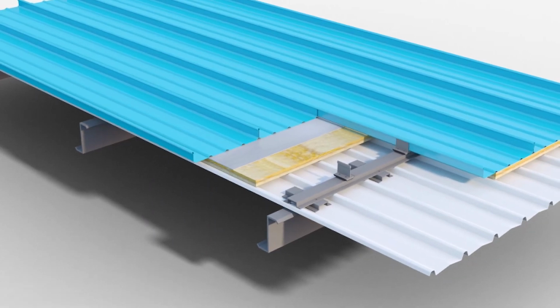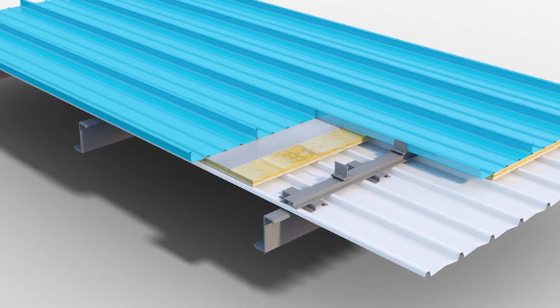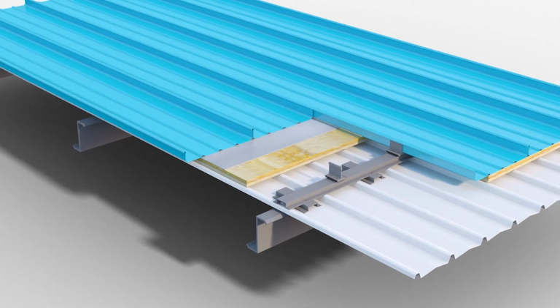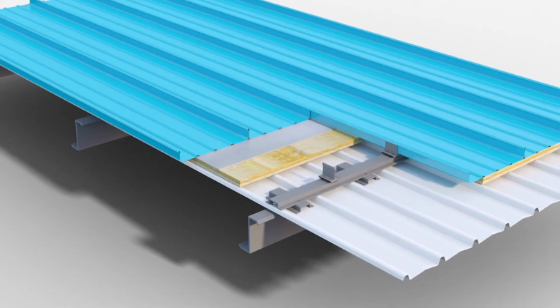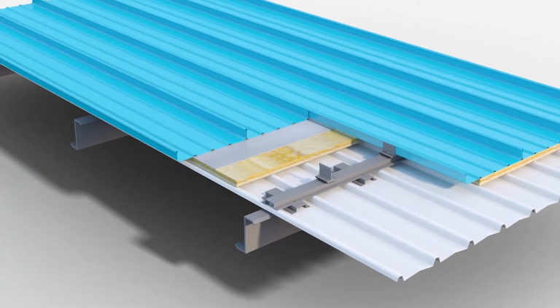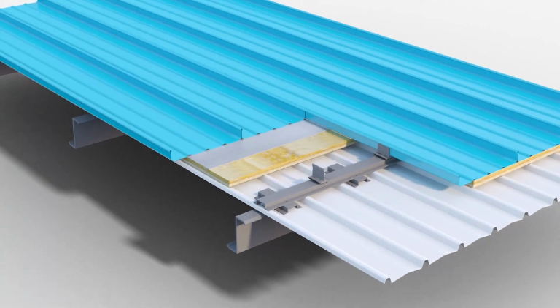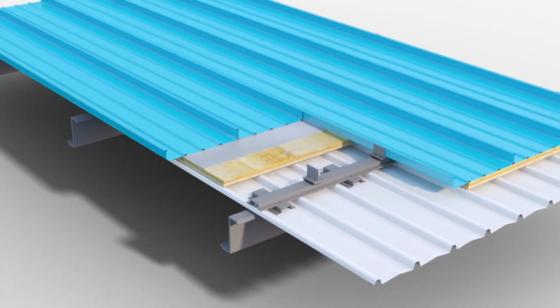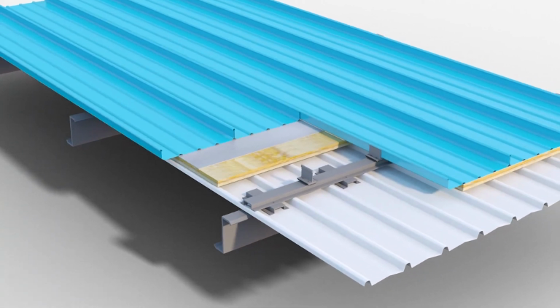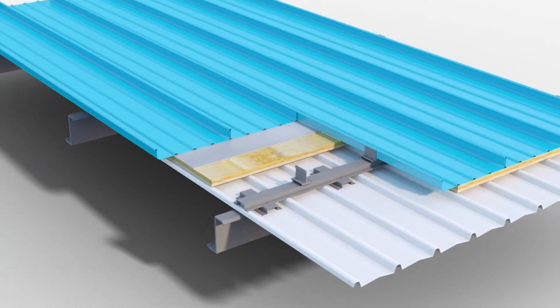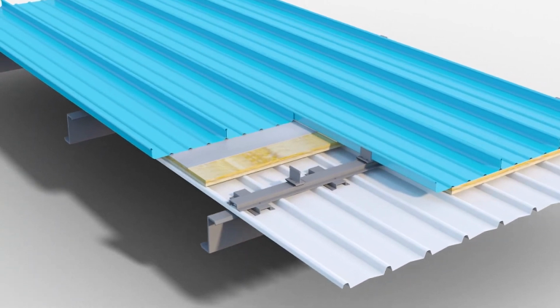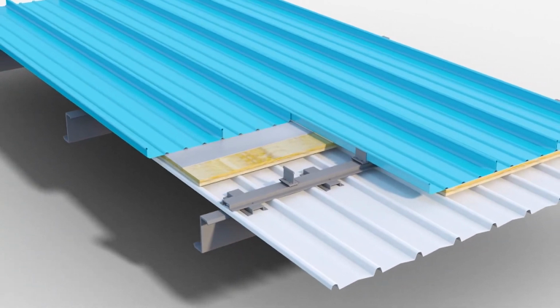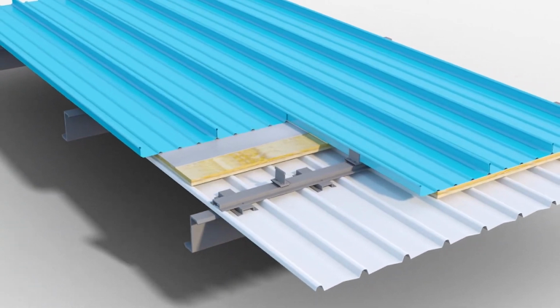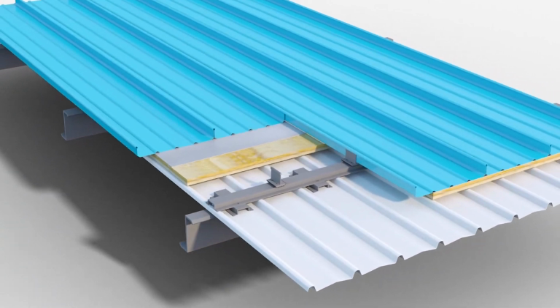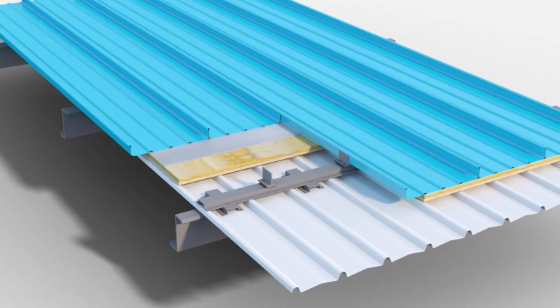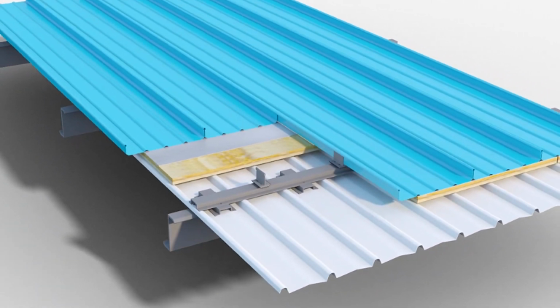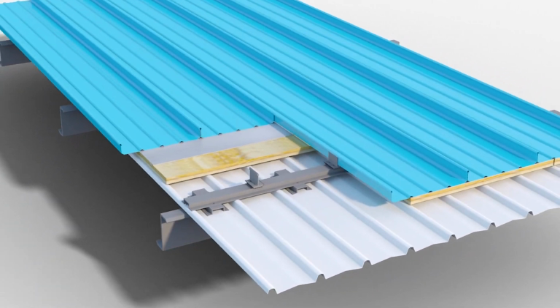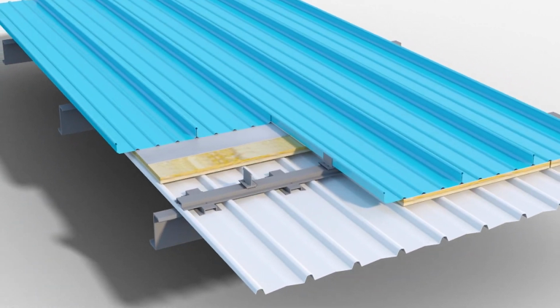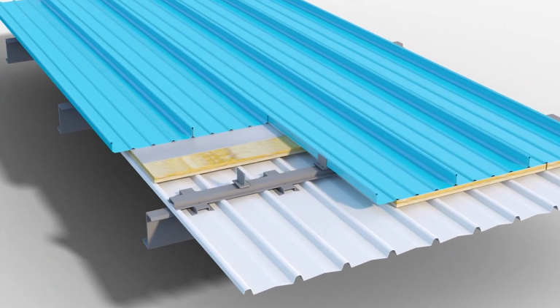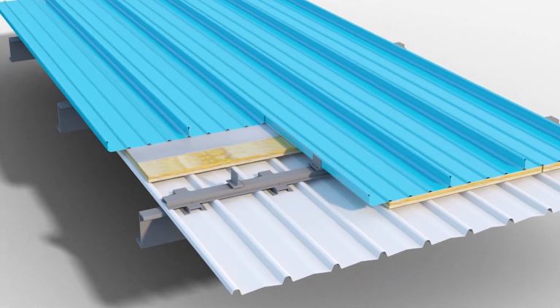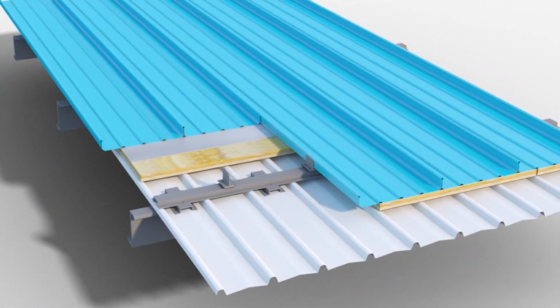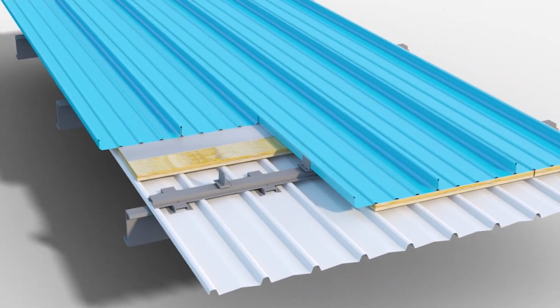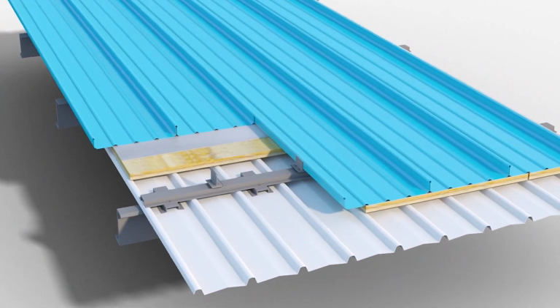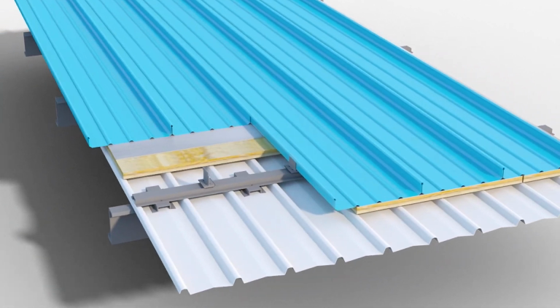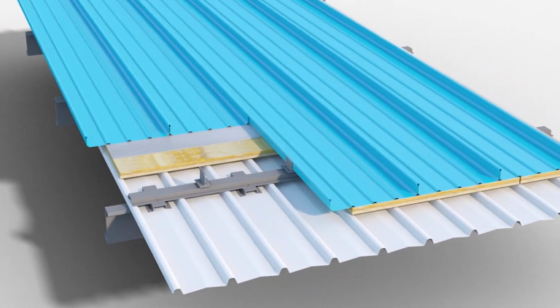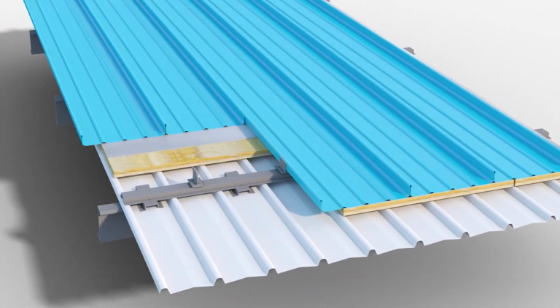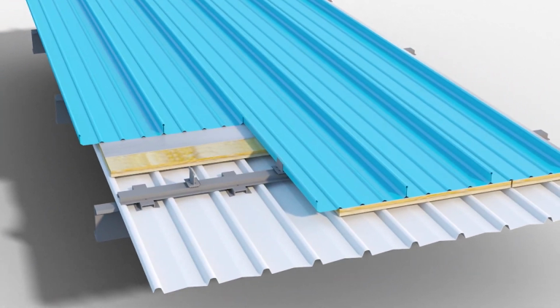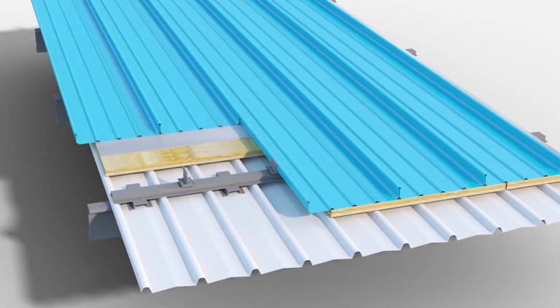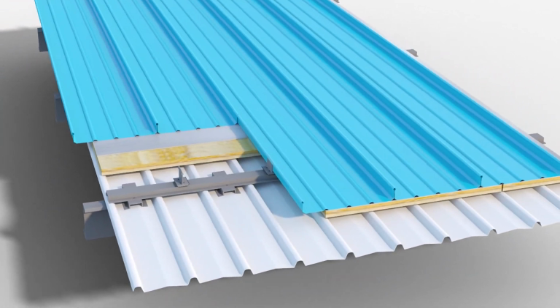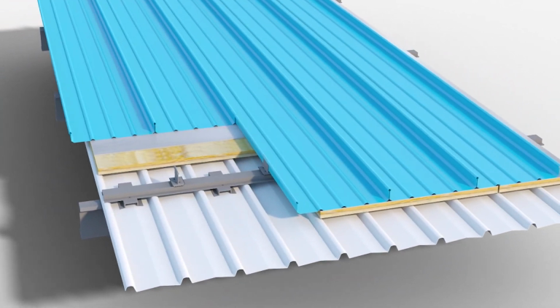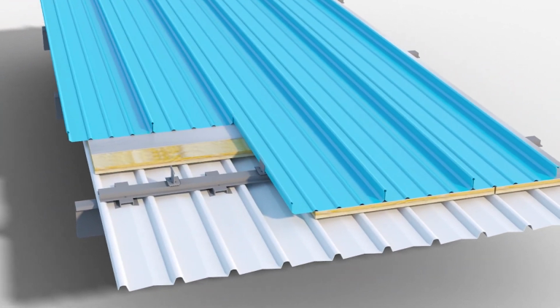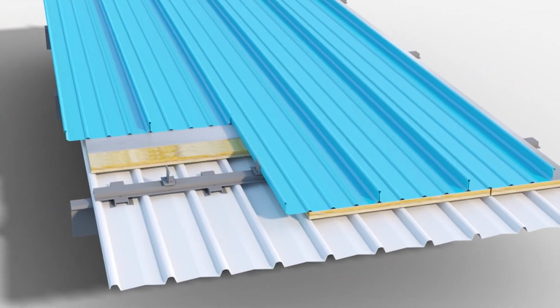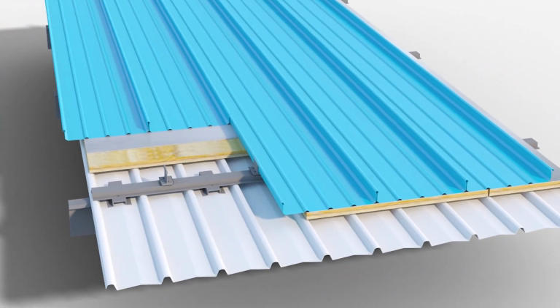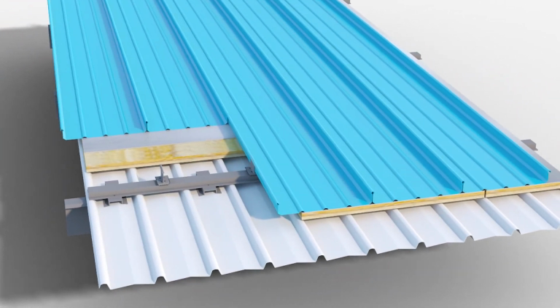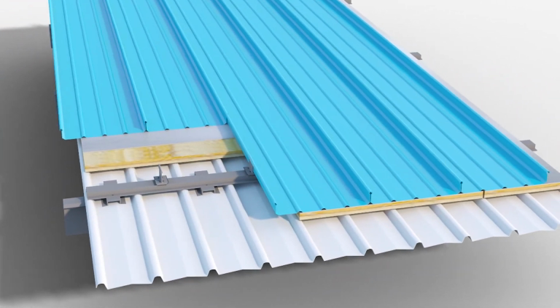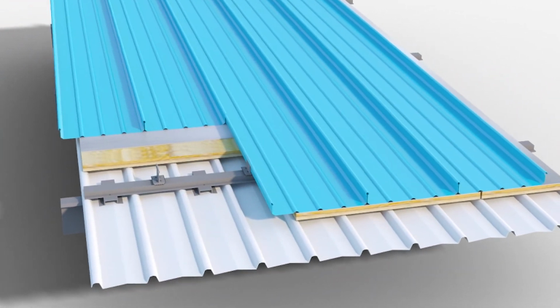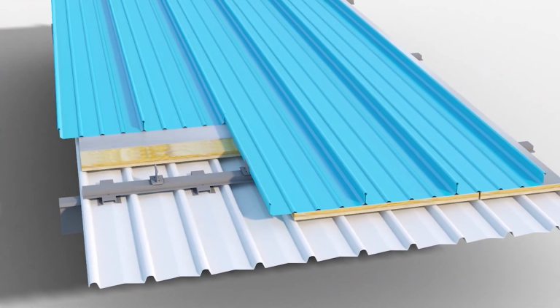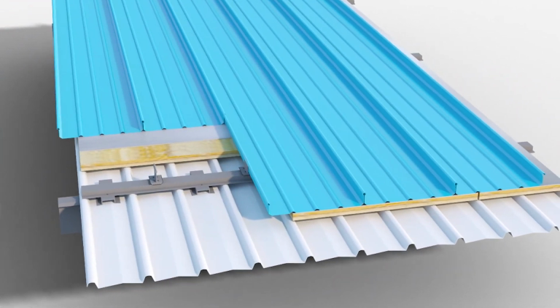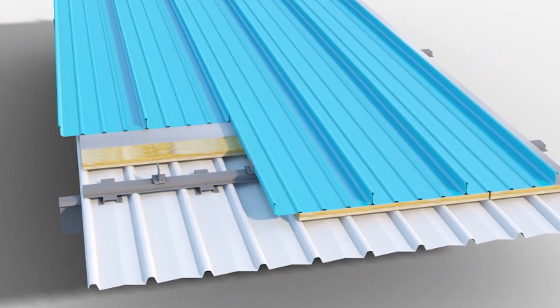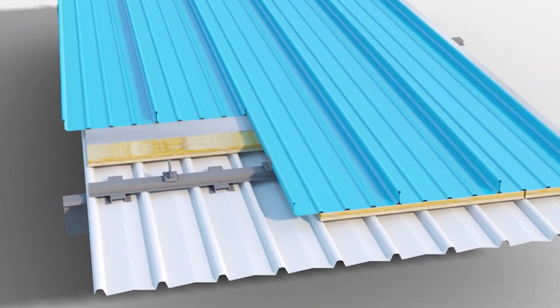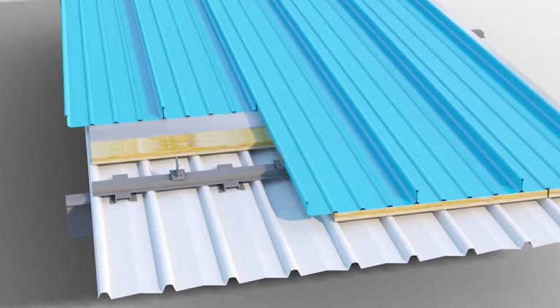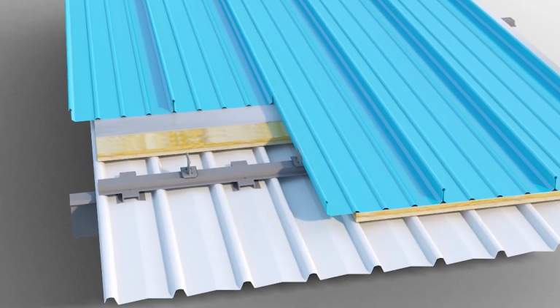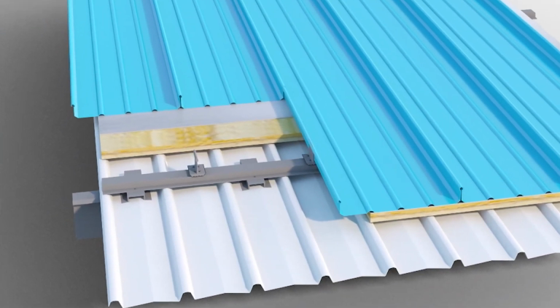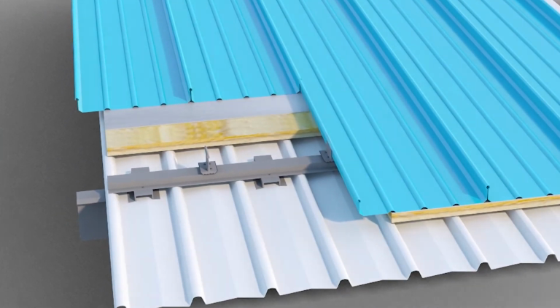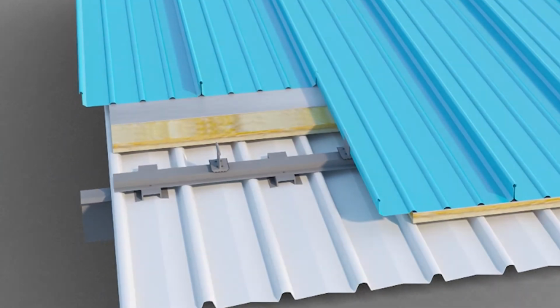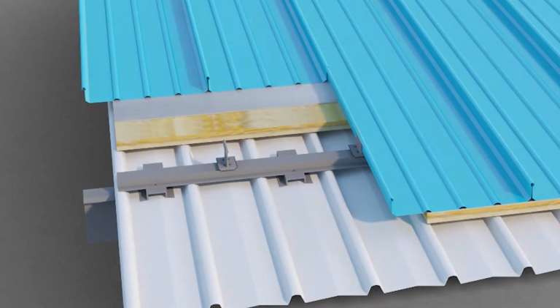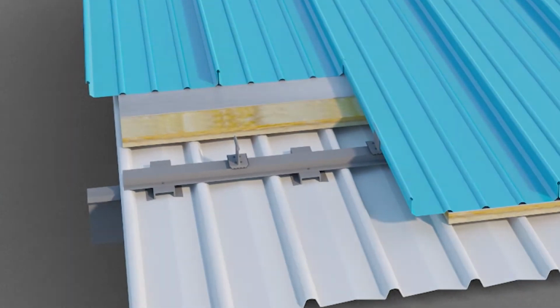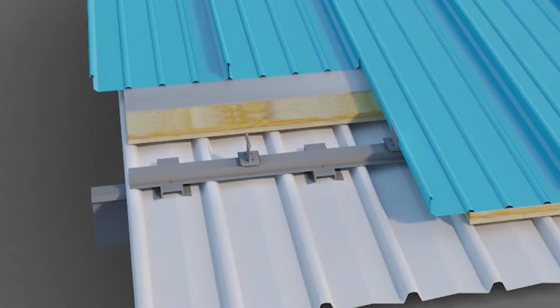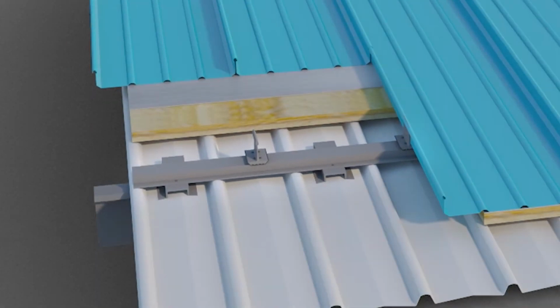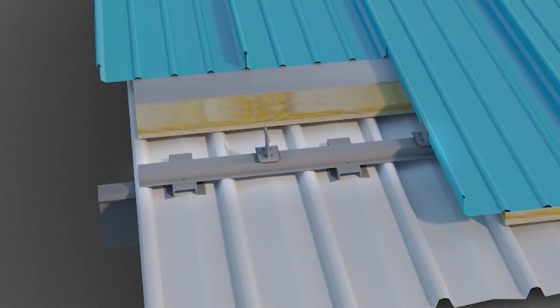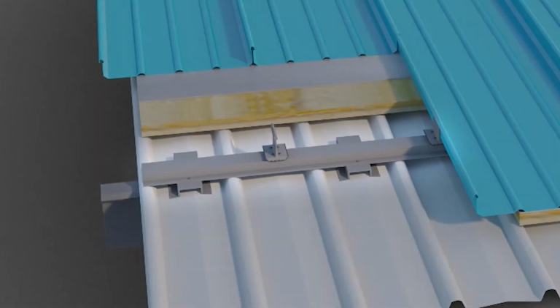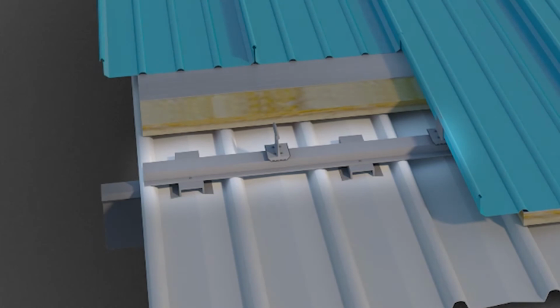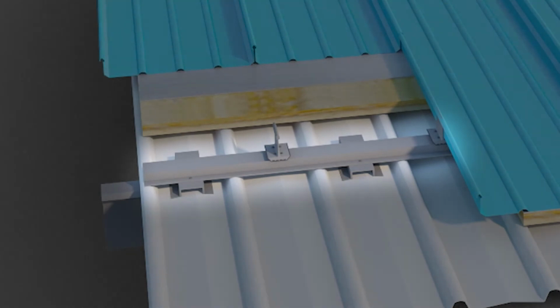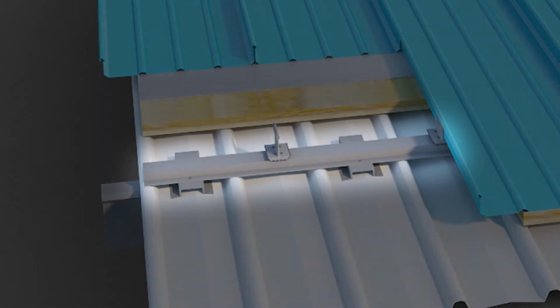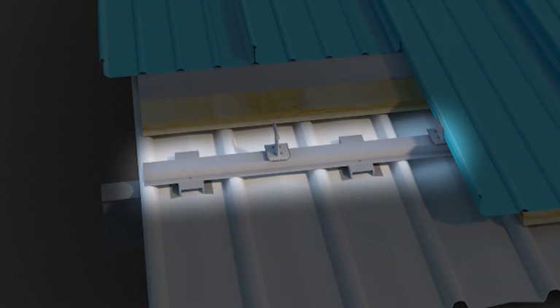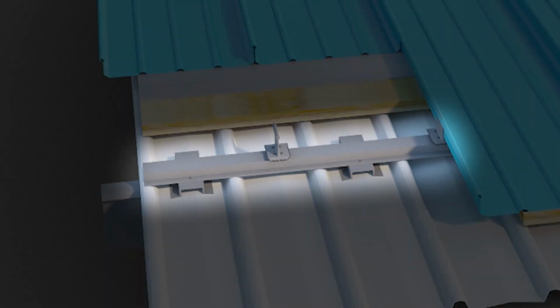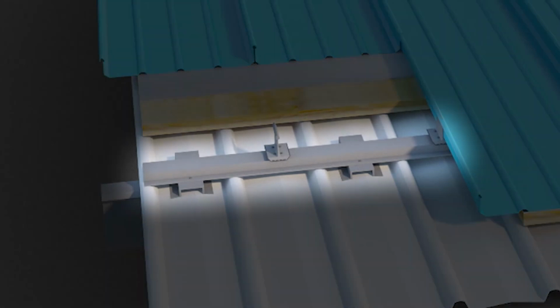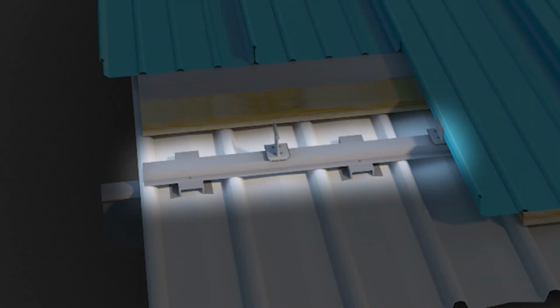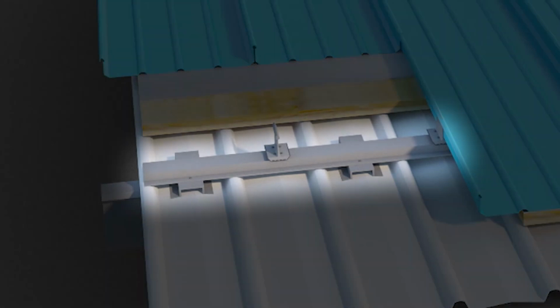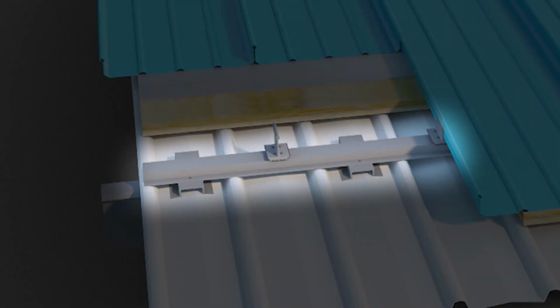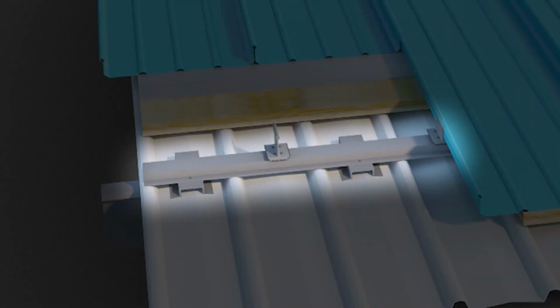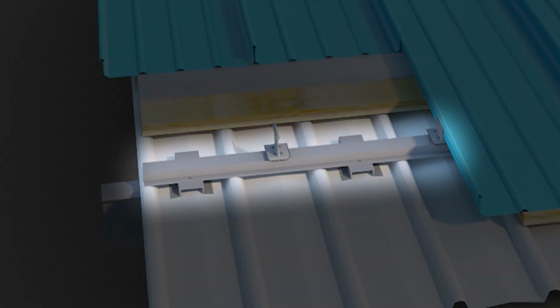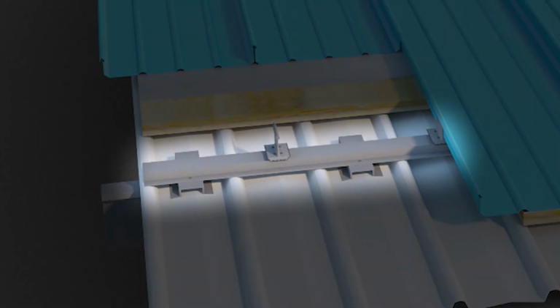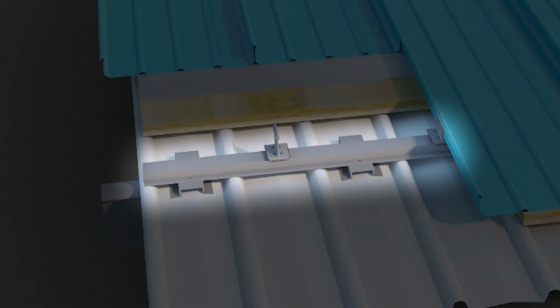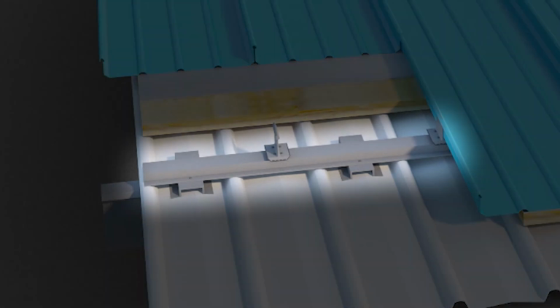Alternatively, for Lysat trim deck as liner panel, the fixing arrangement will involve a sub-girt.